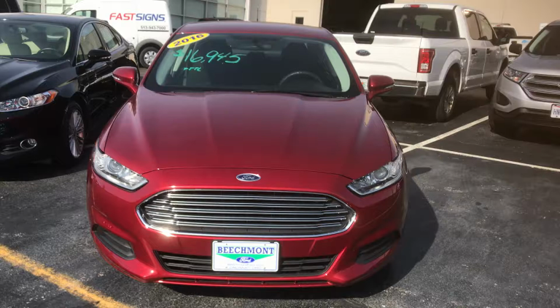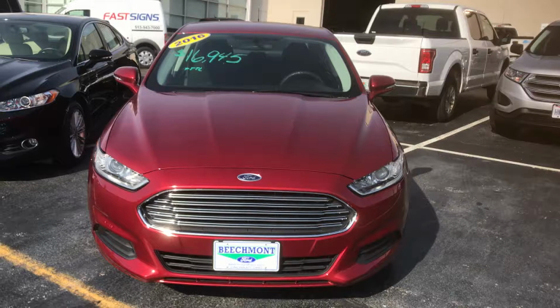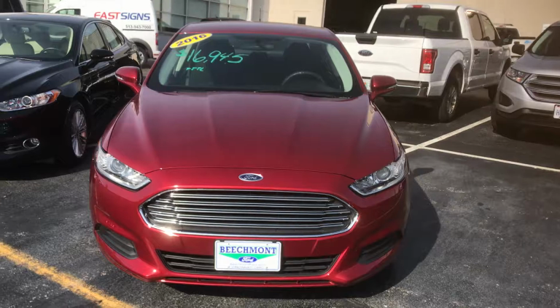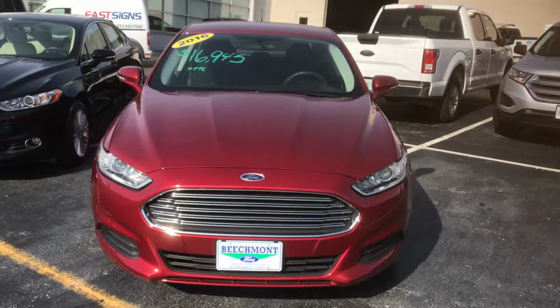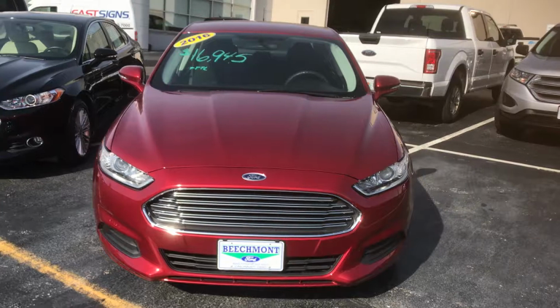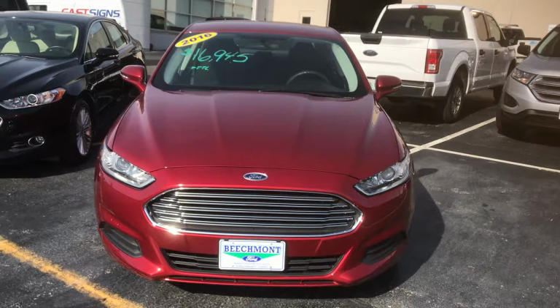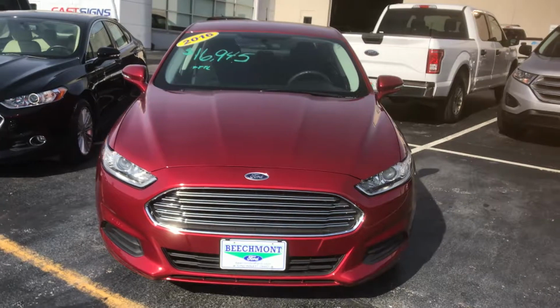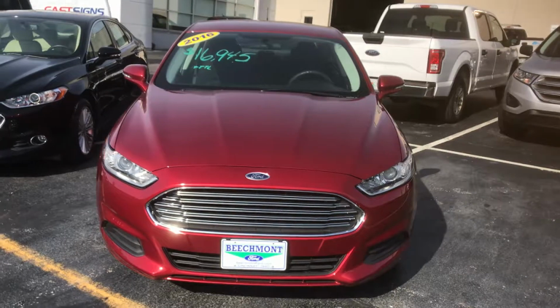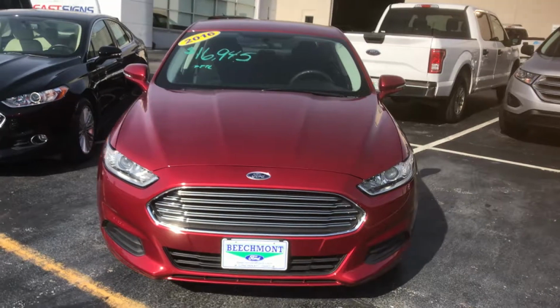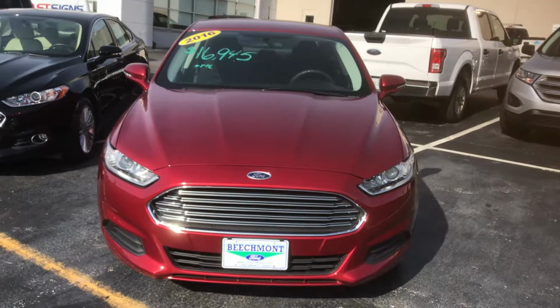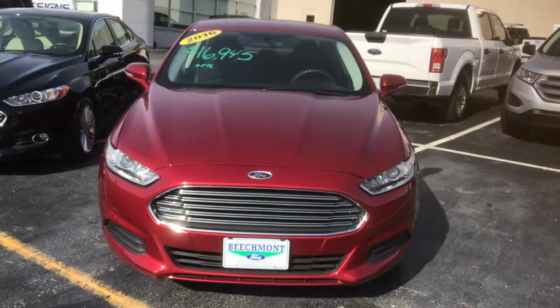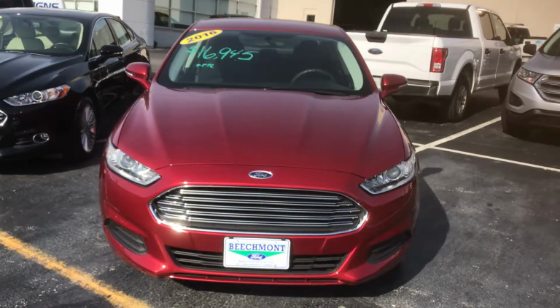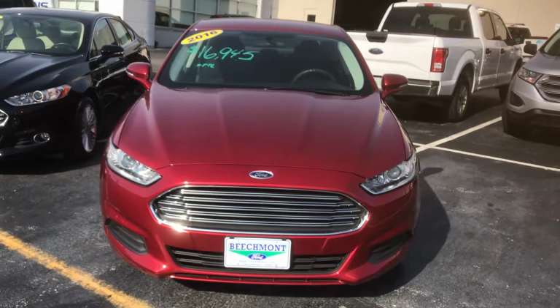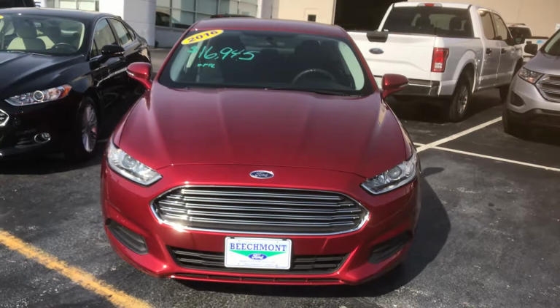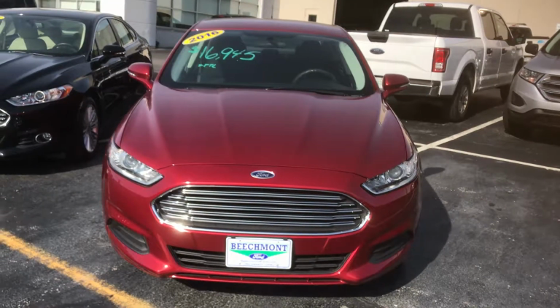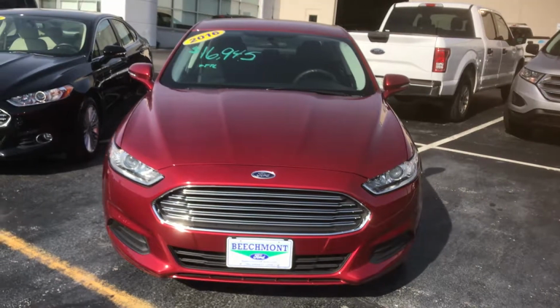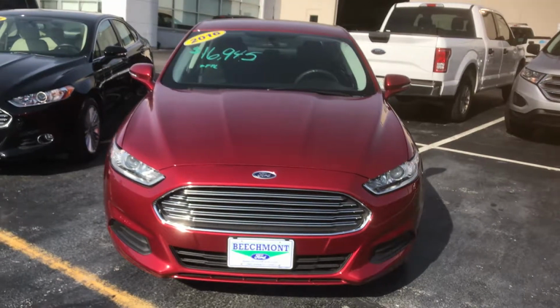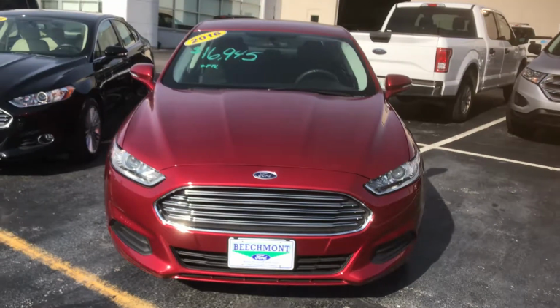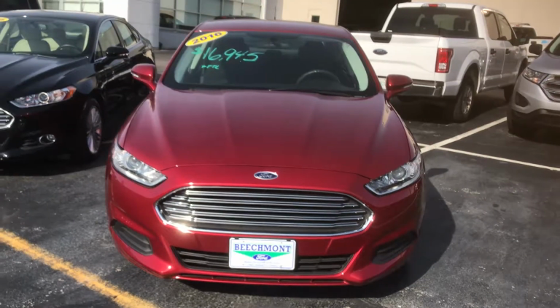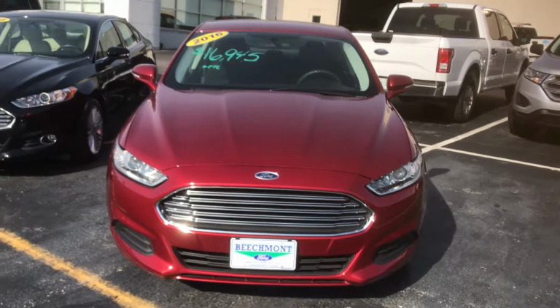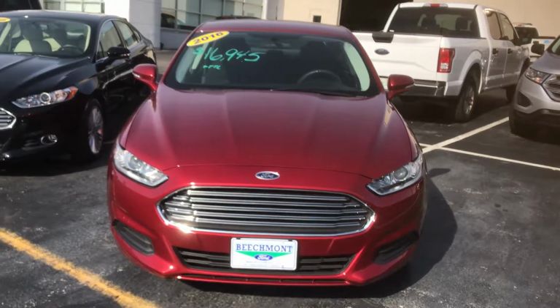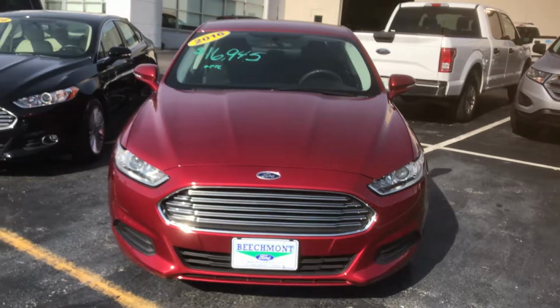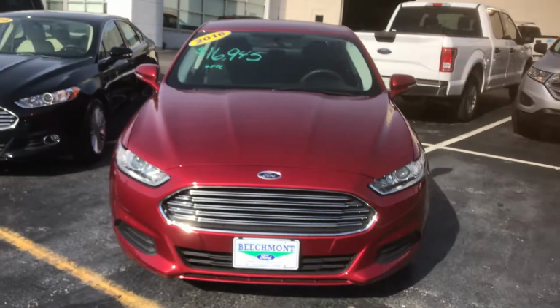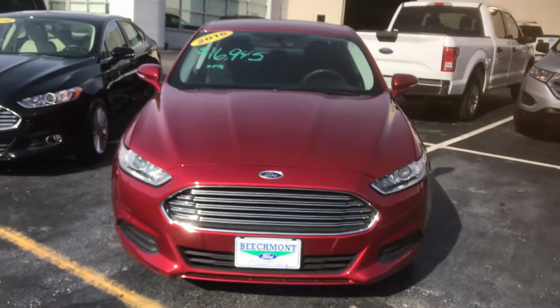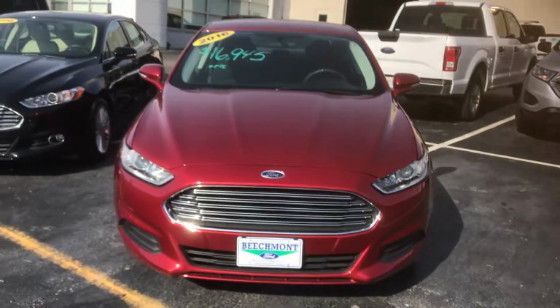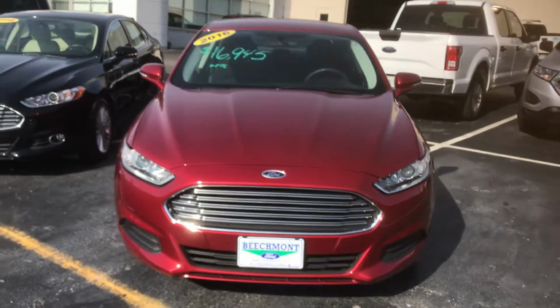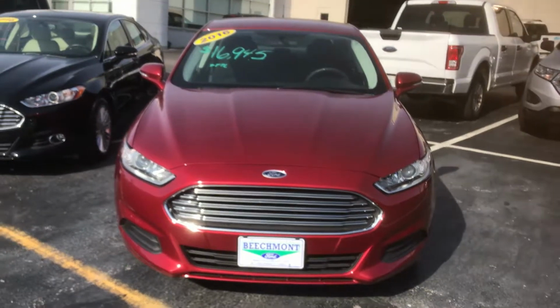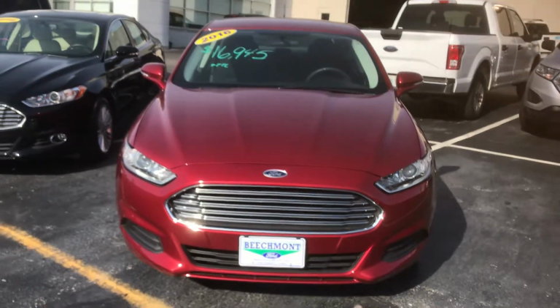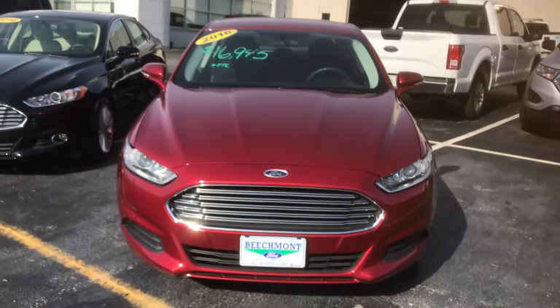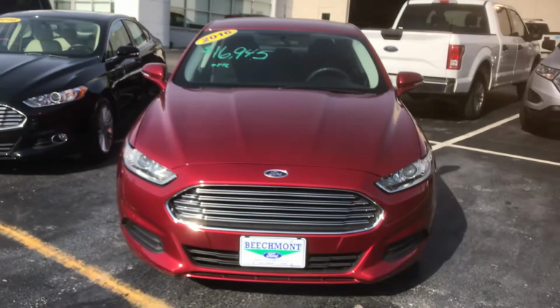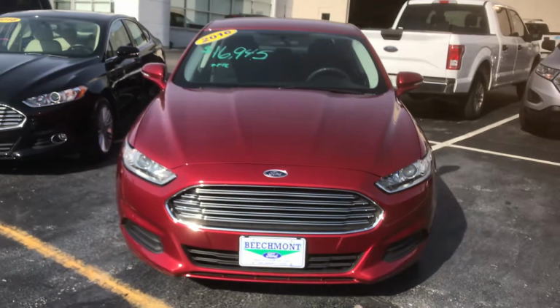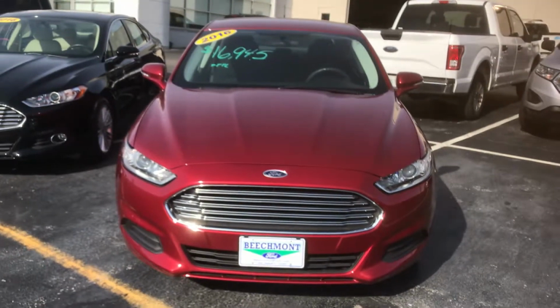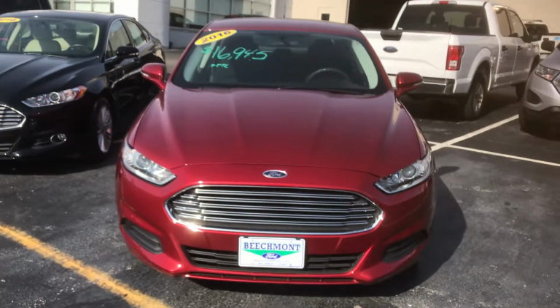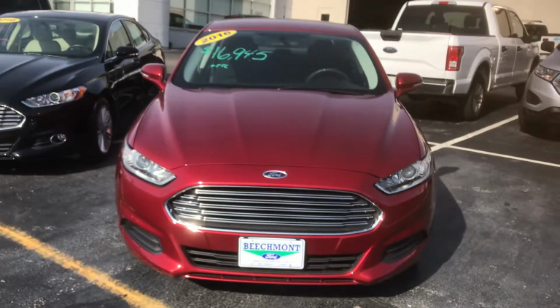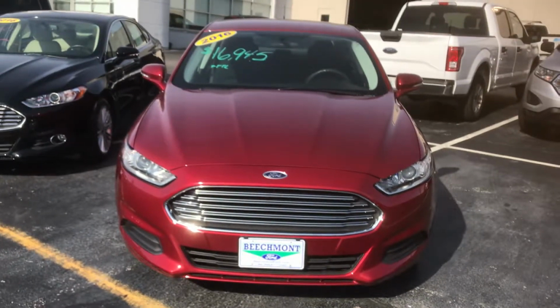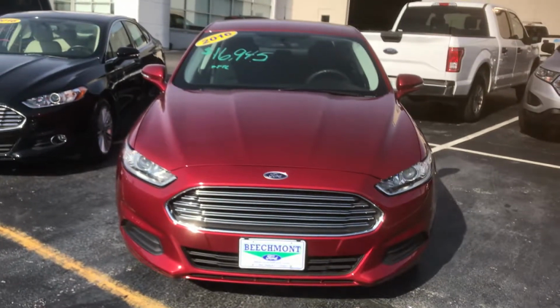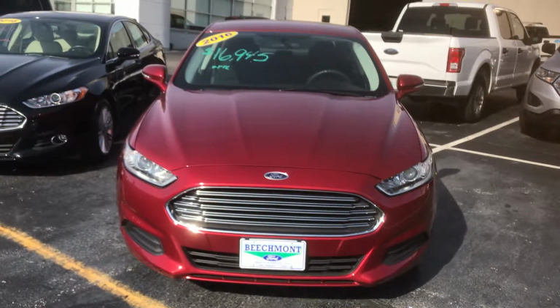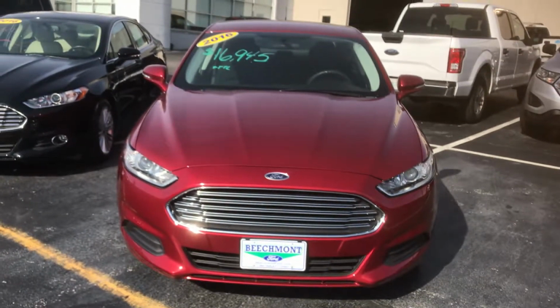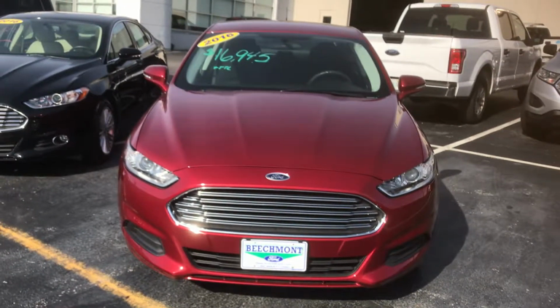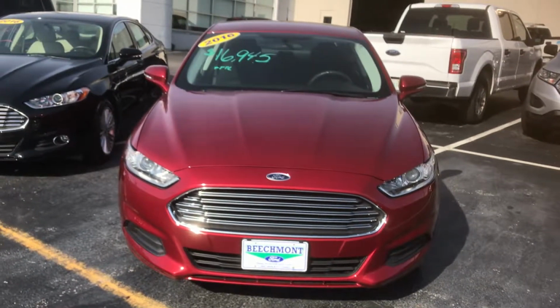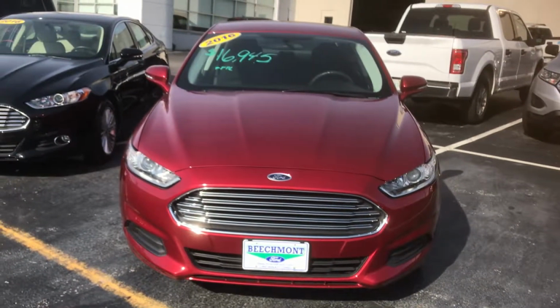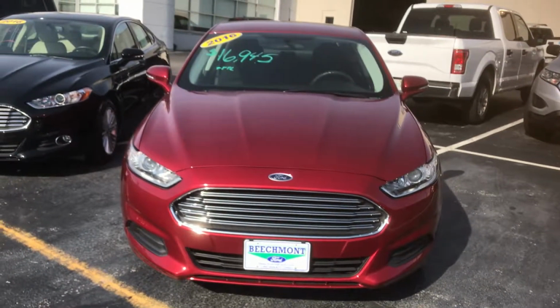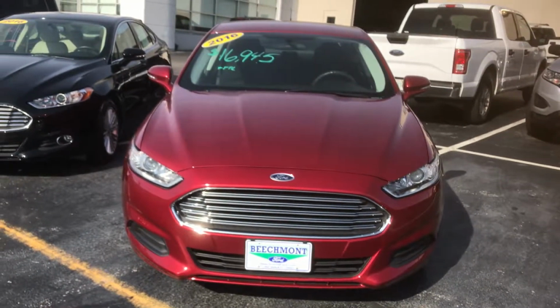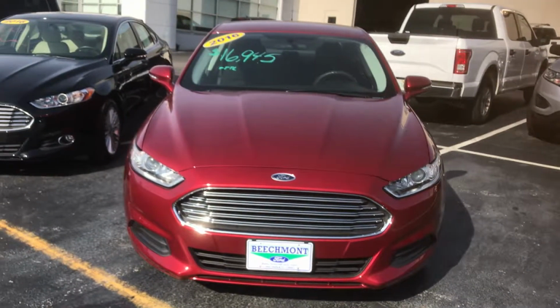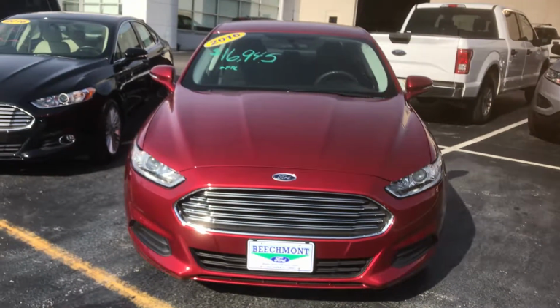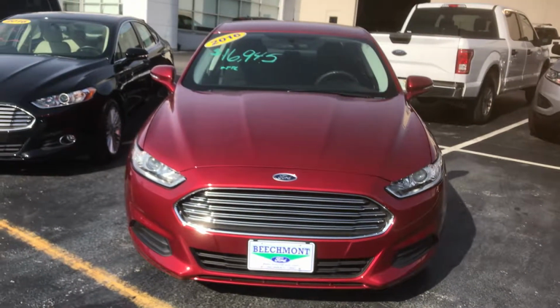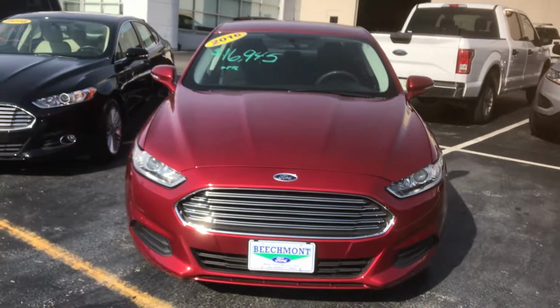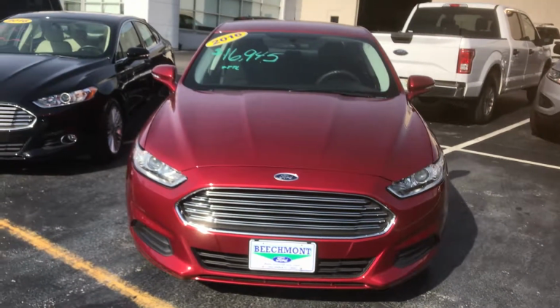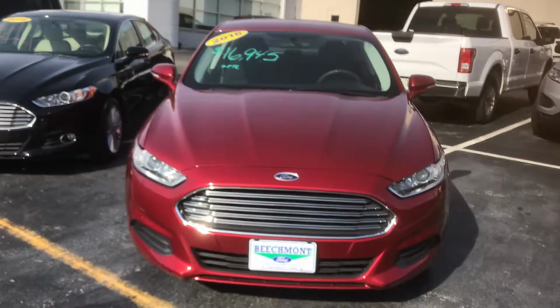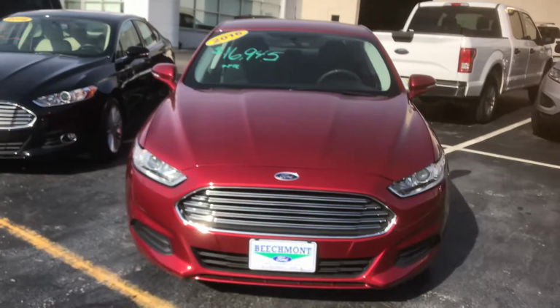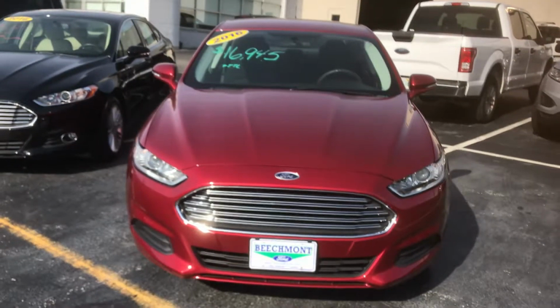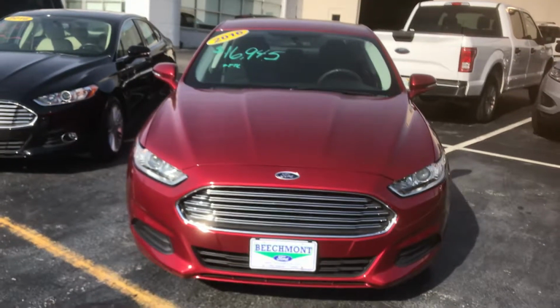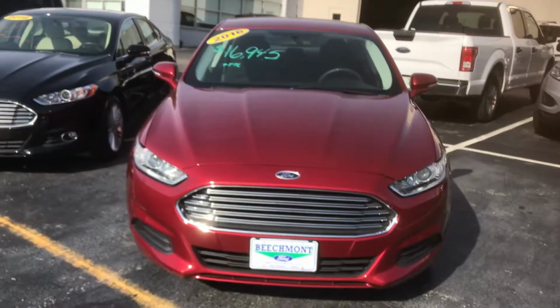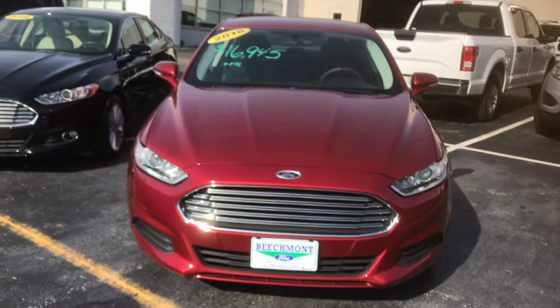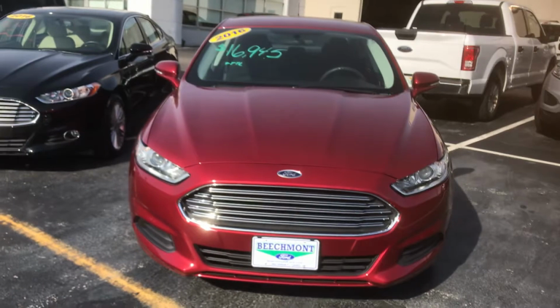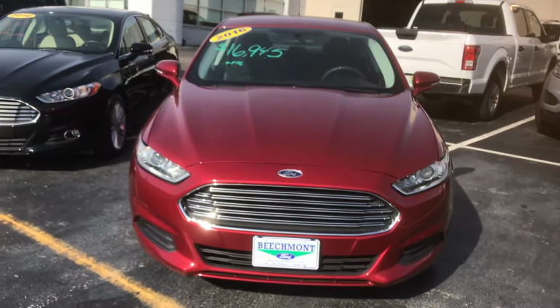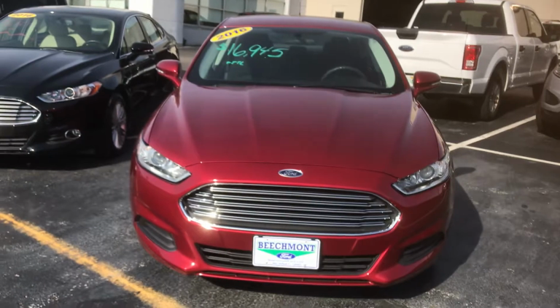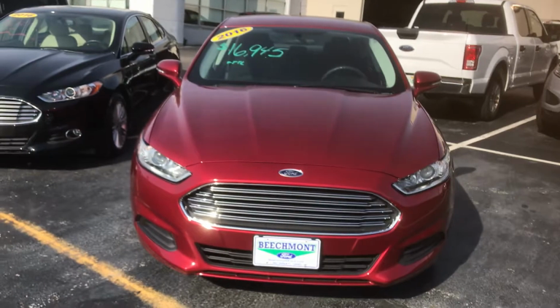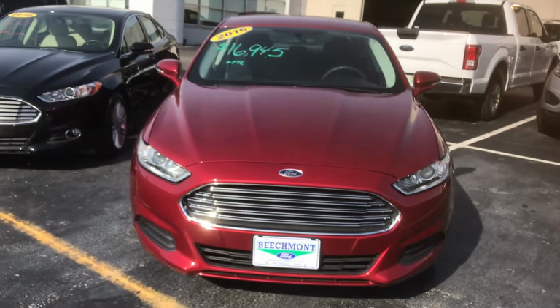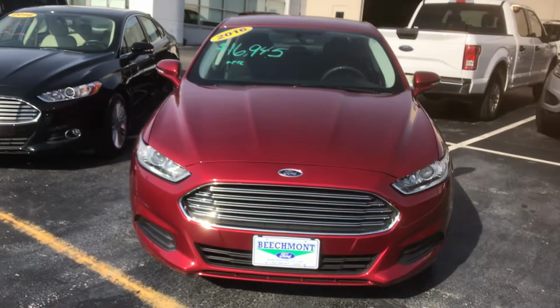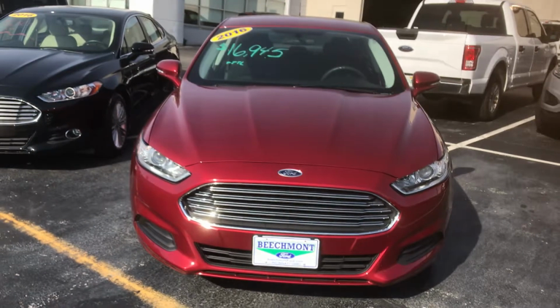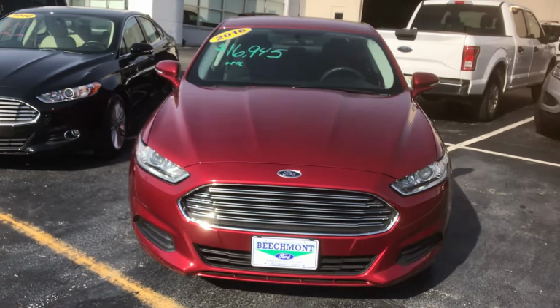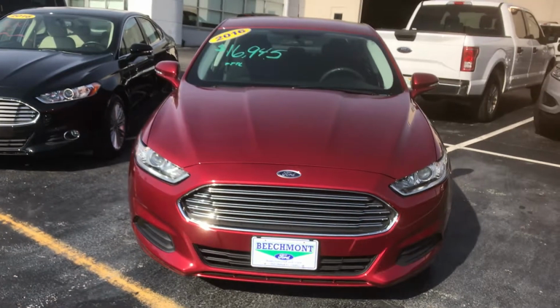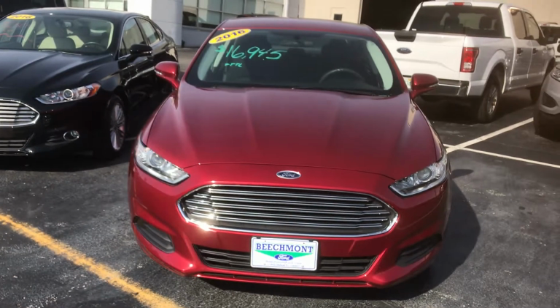Hi Porsche, this is Greg Hester from Beachmont Ford. I wanted to give you a video of this 2016 Fusion you're interested in.